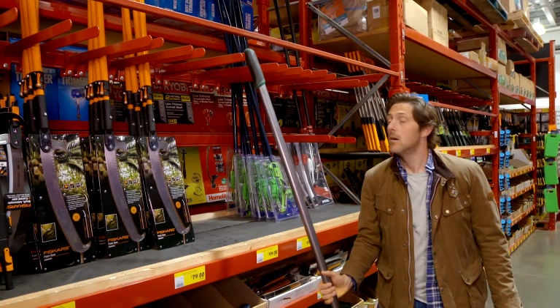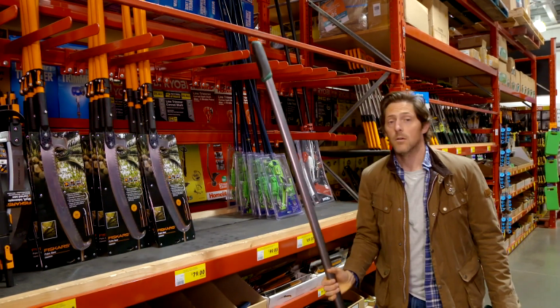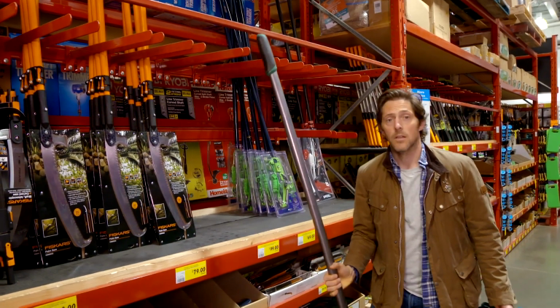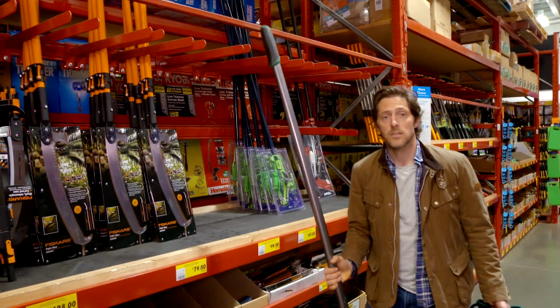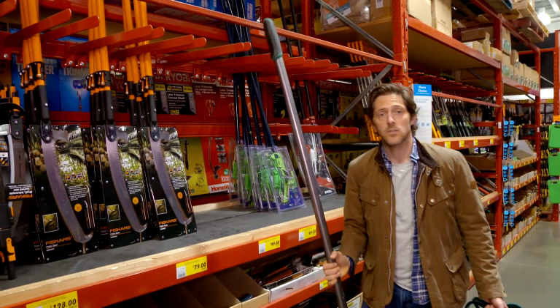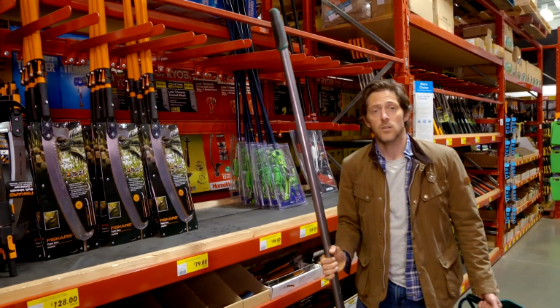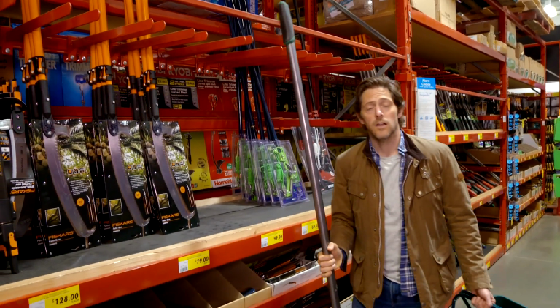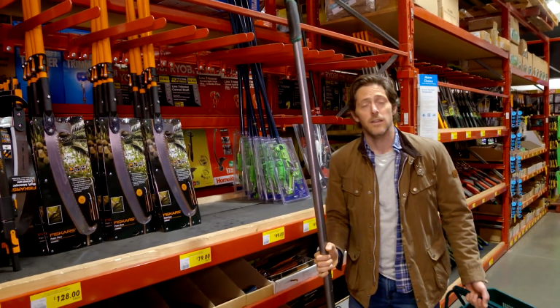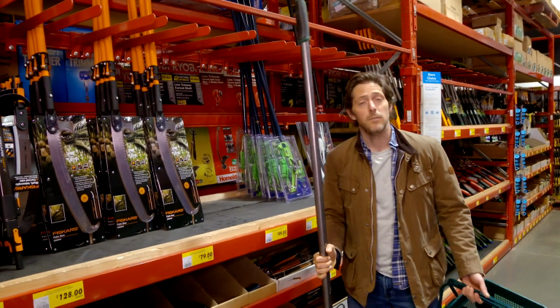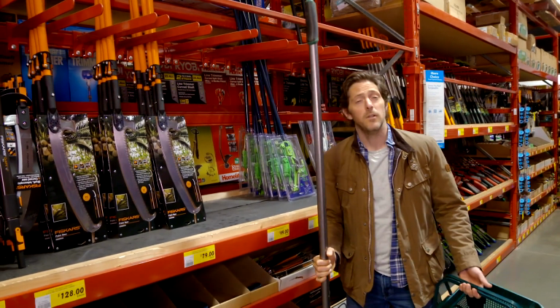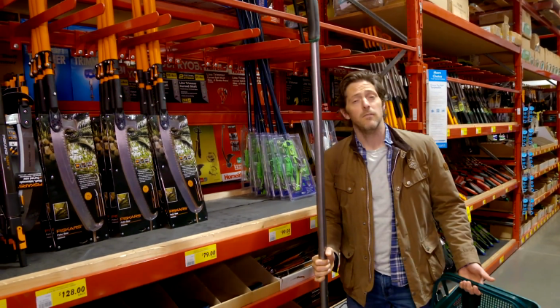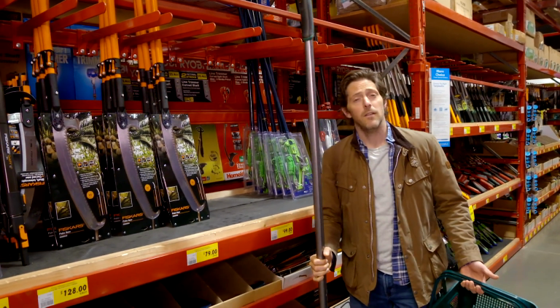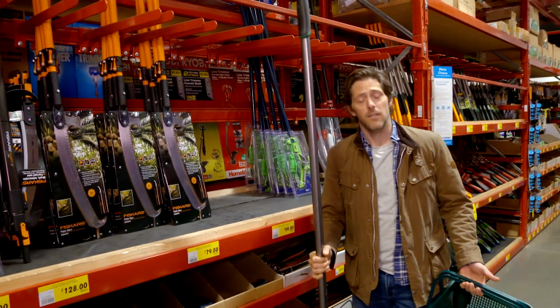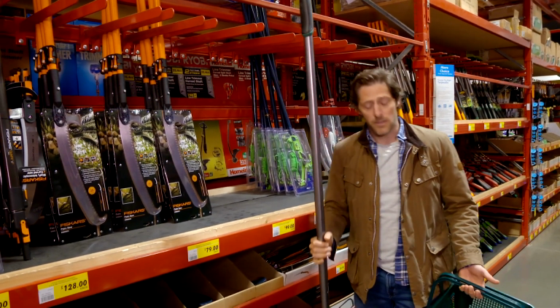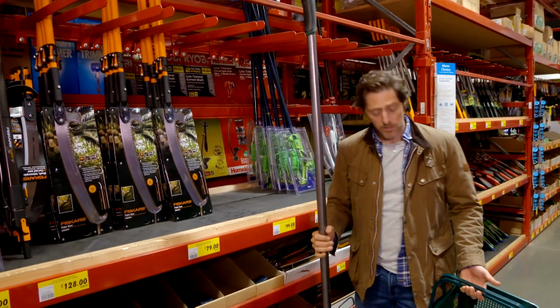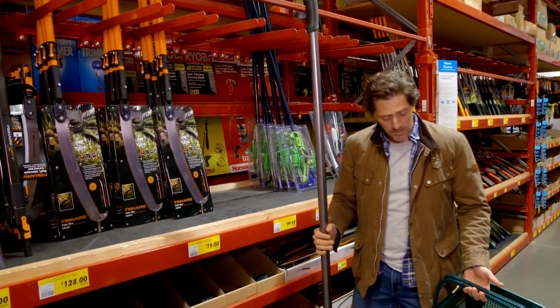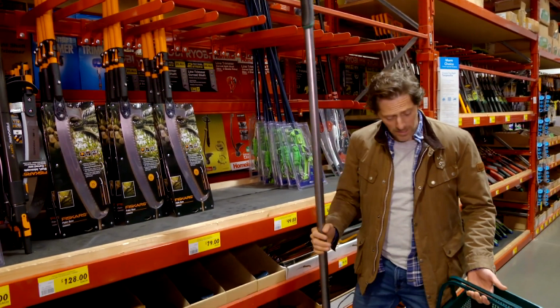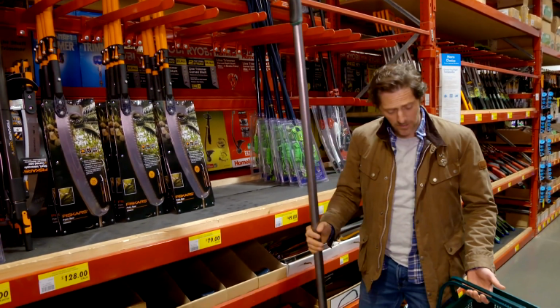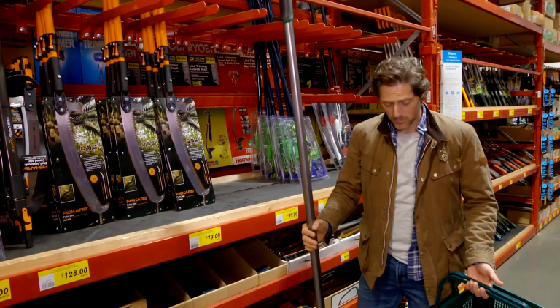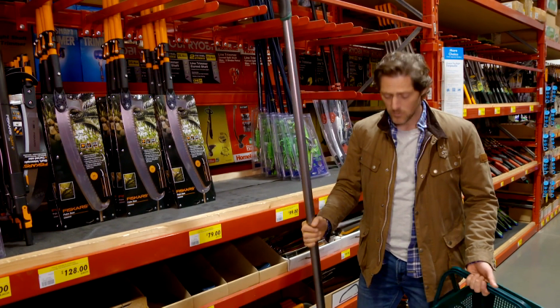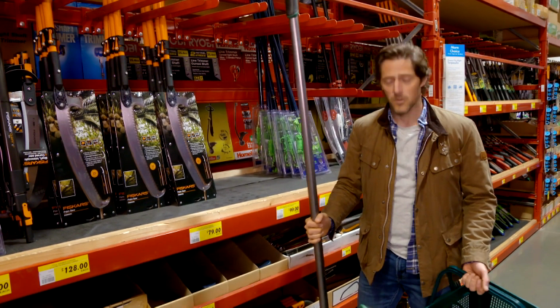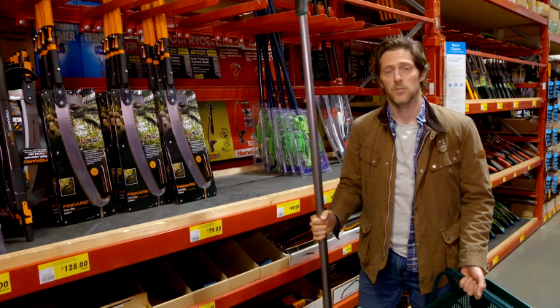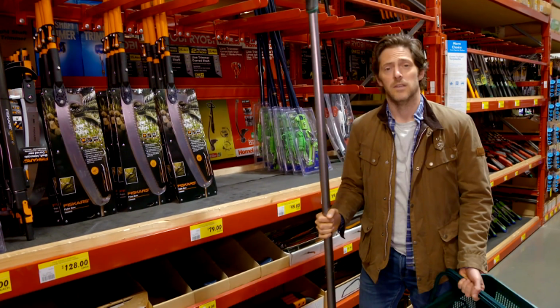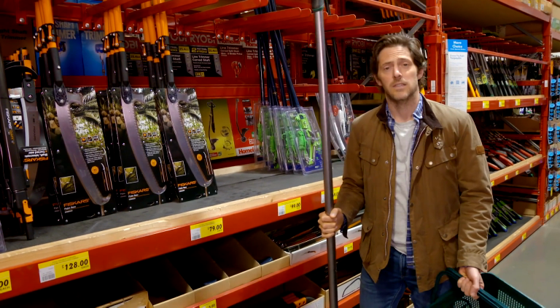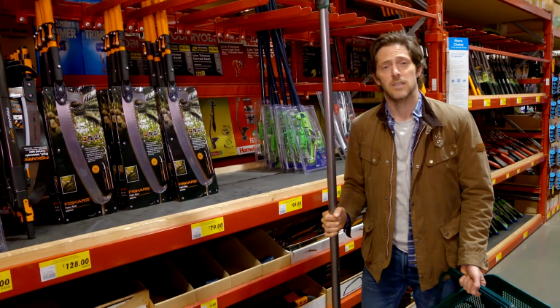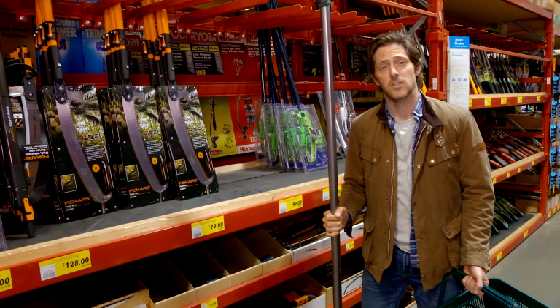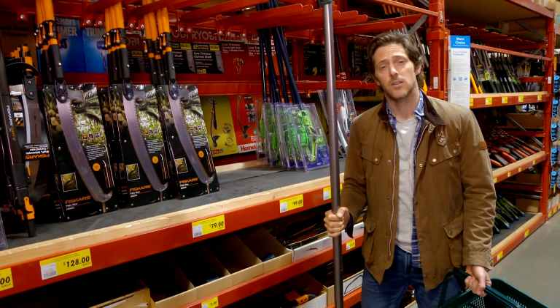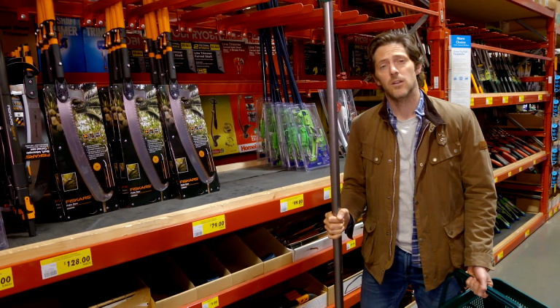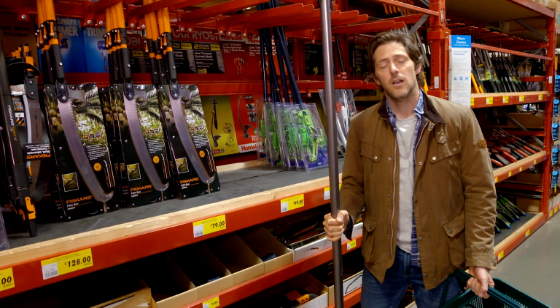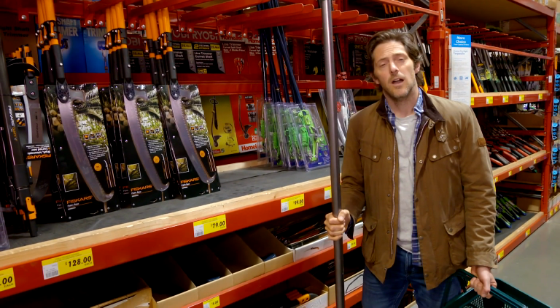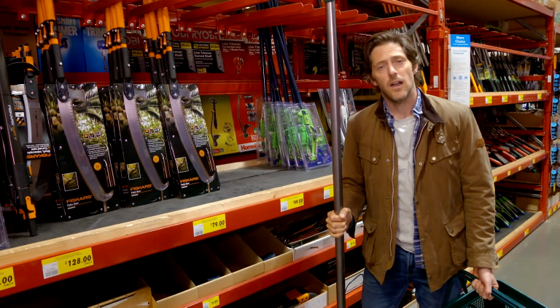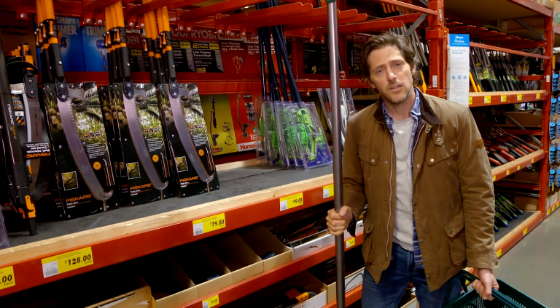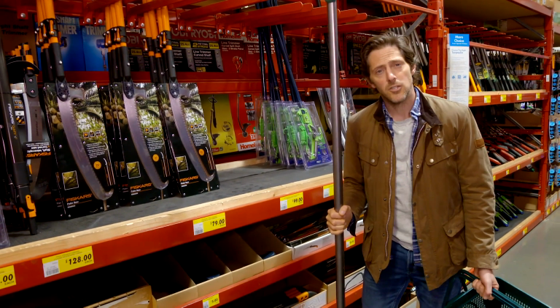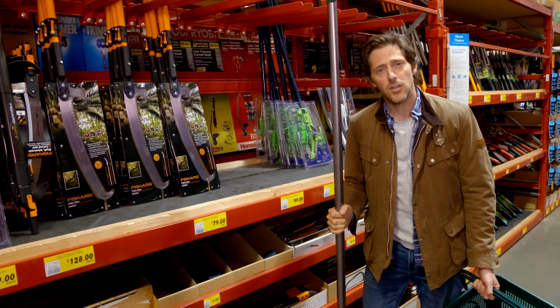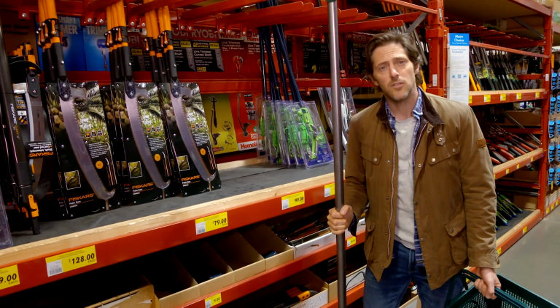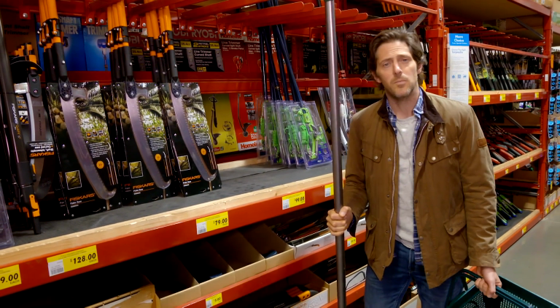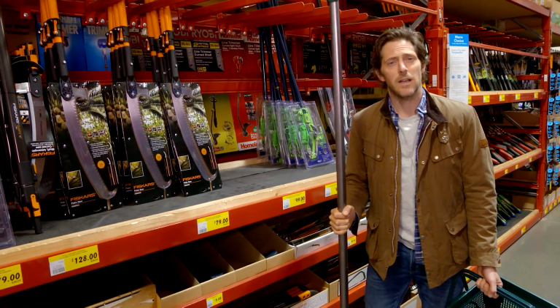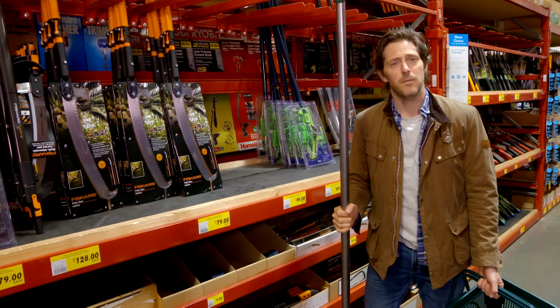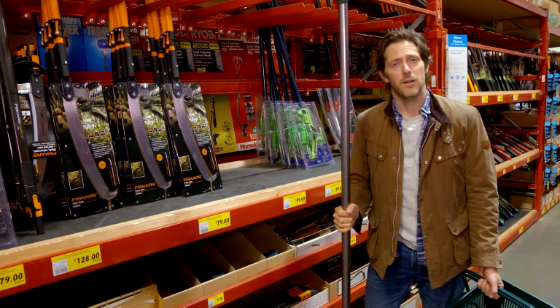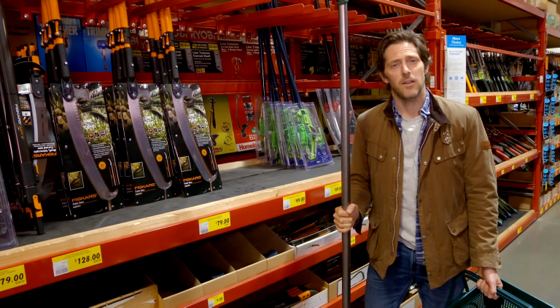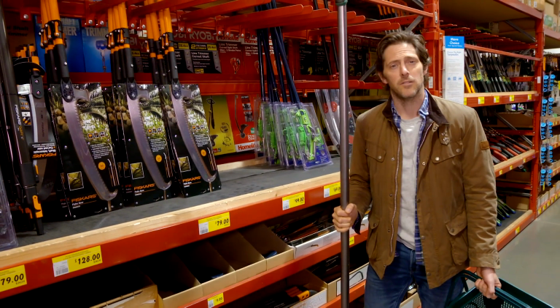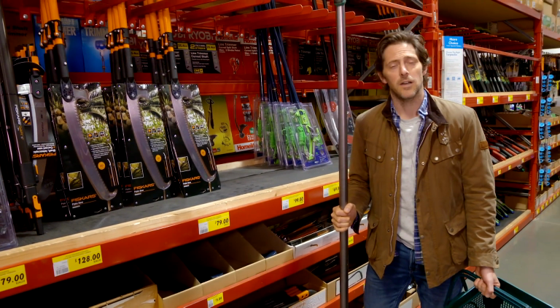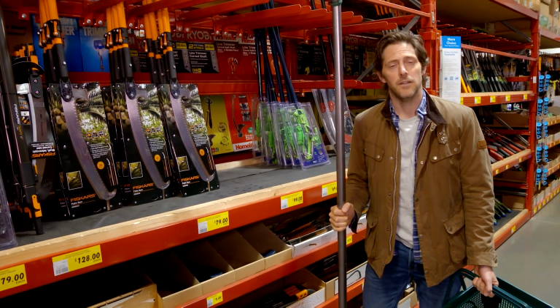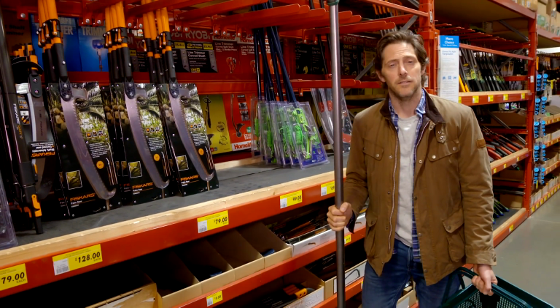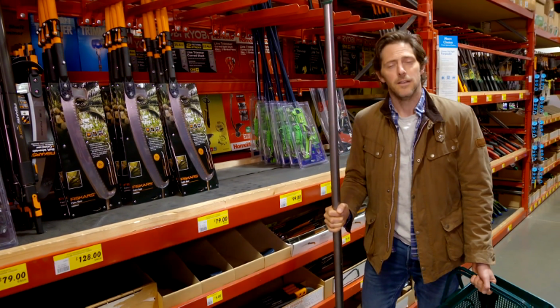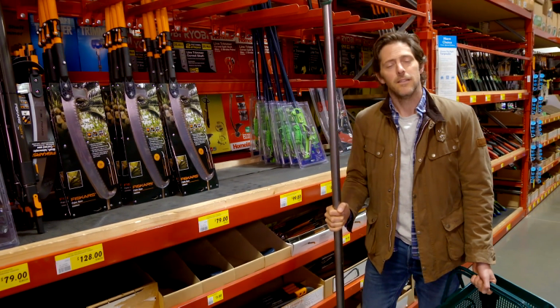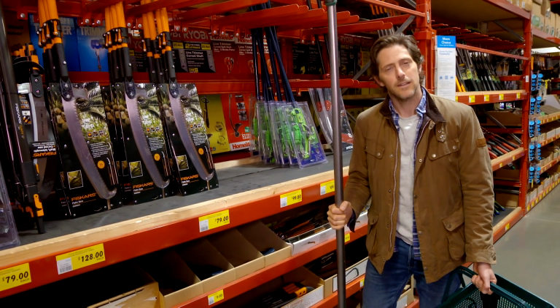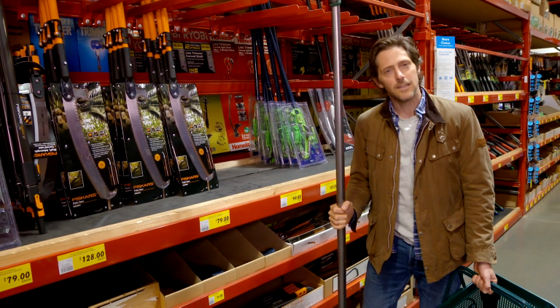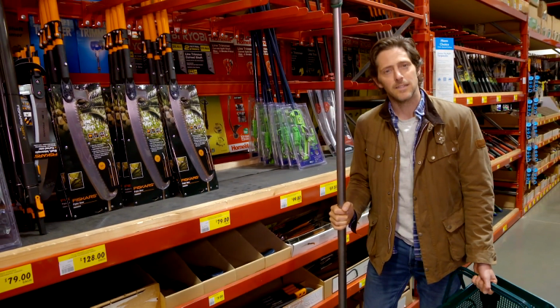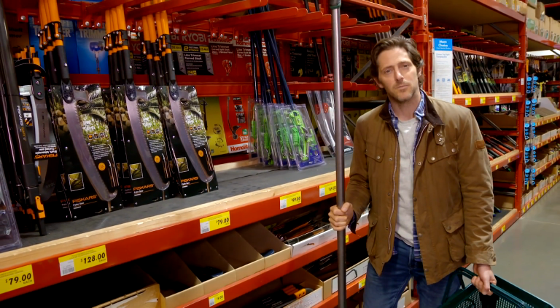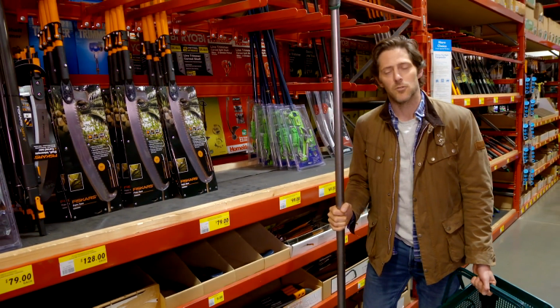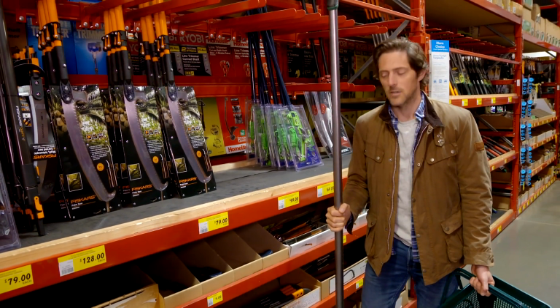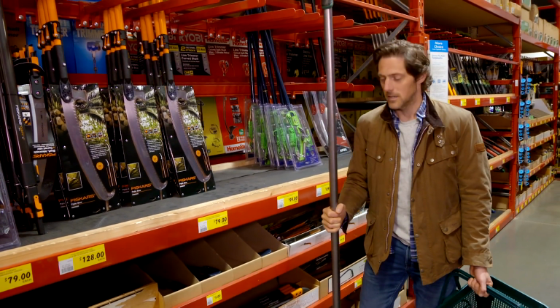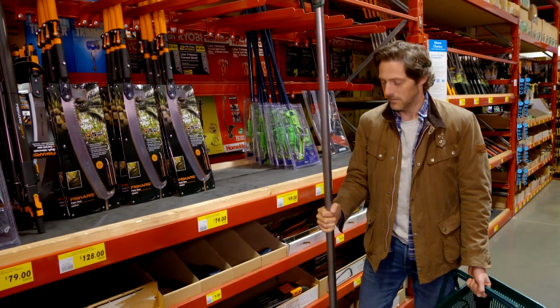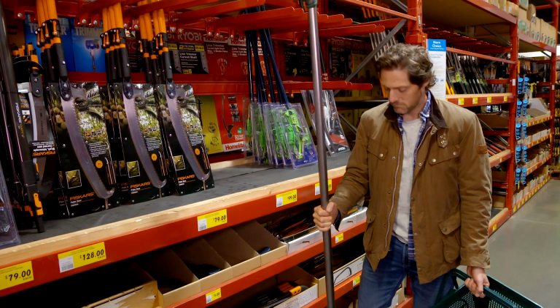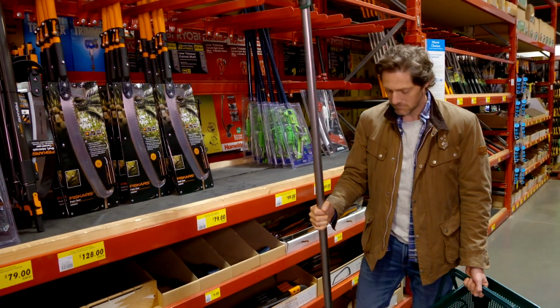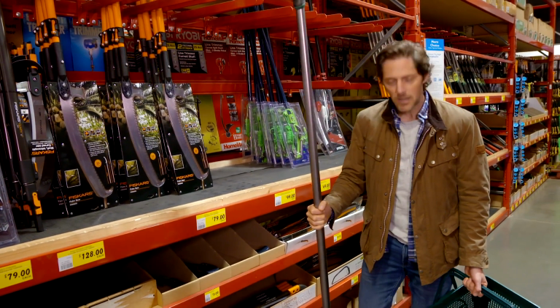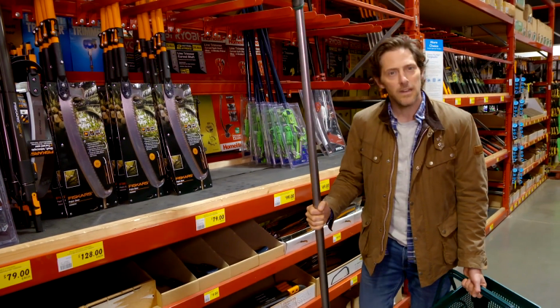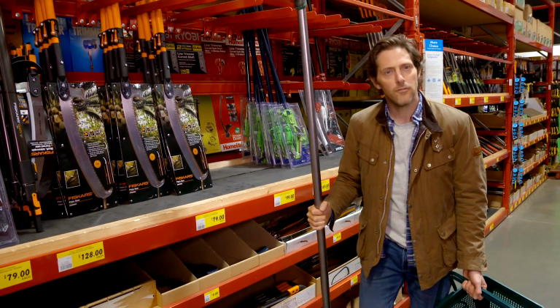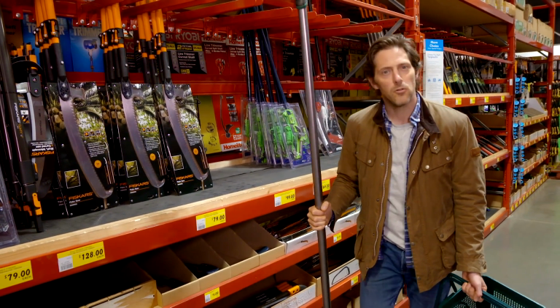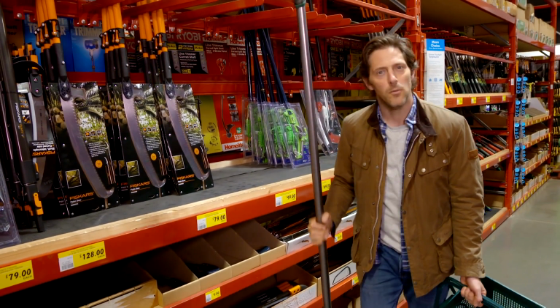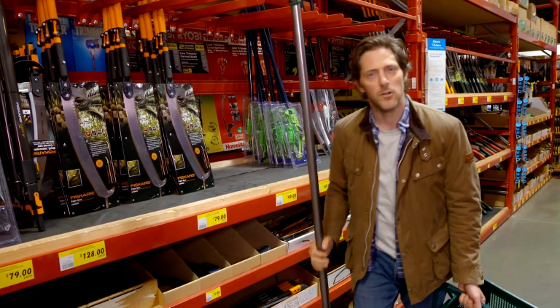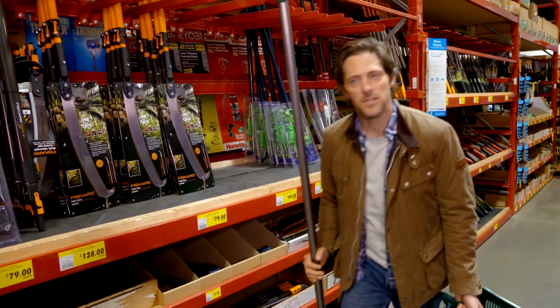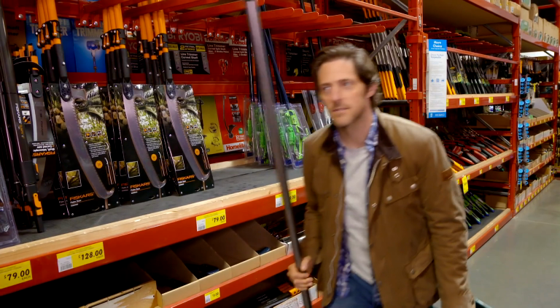Well, that's all I need, but rather than tell you what all these things do, I'm going to show you back in my own garden — I can get some pruning done and everyone wins.